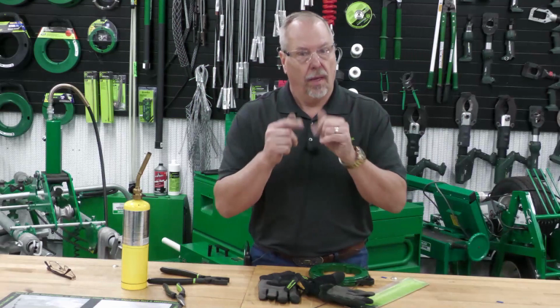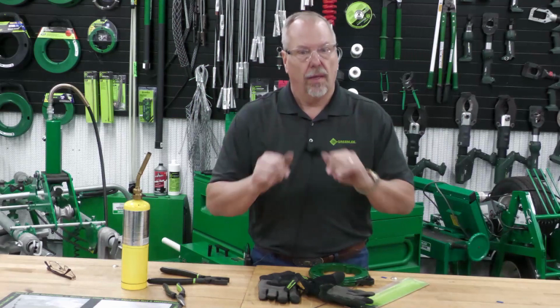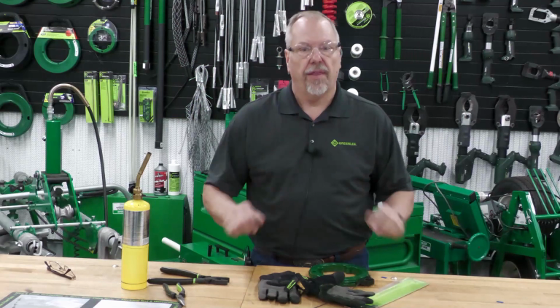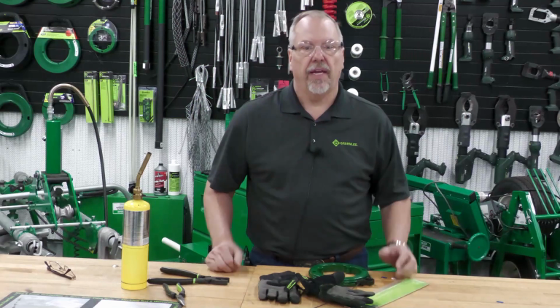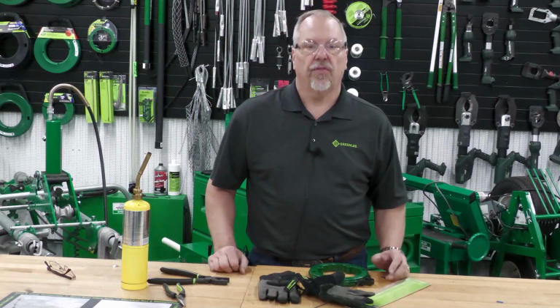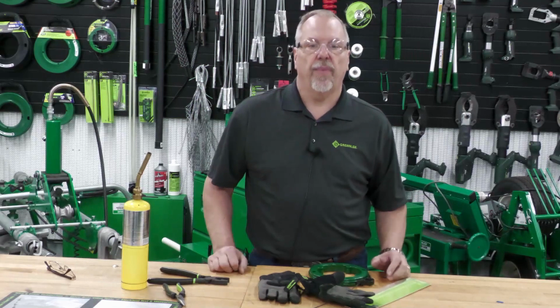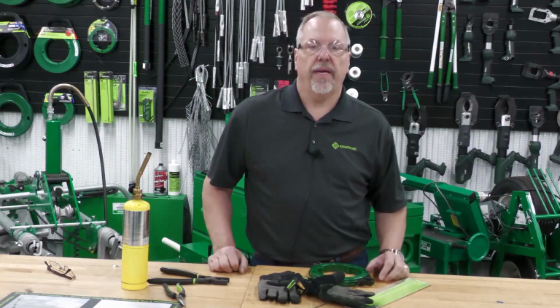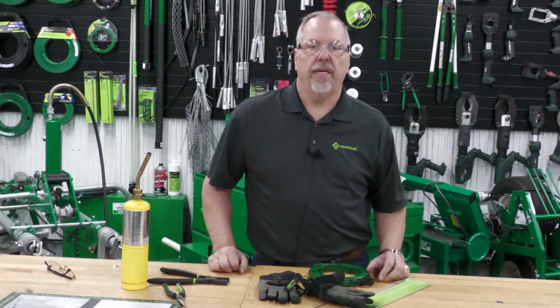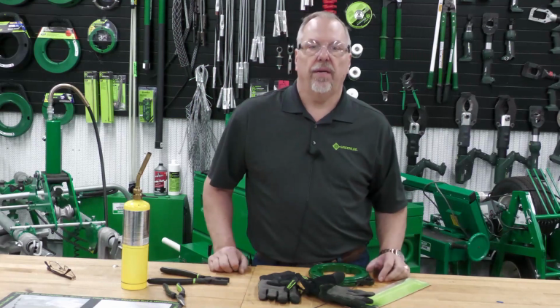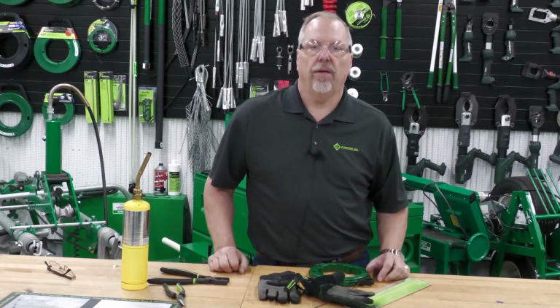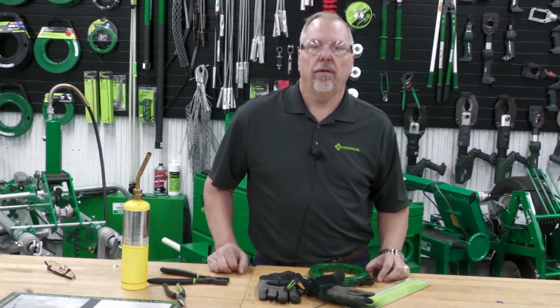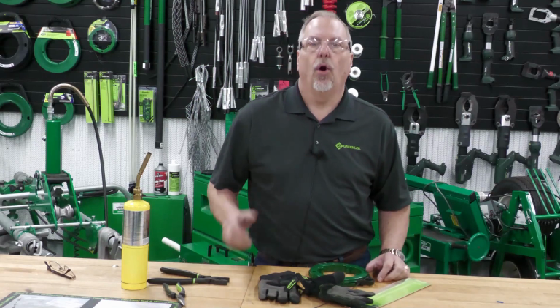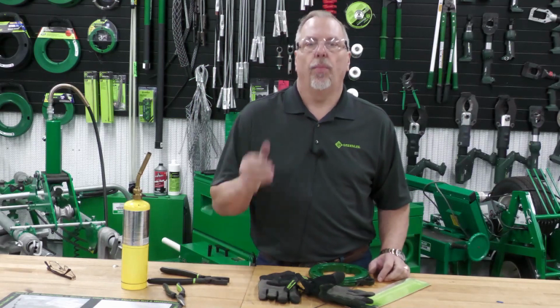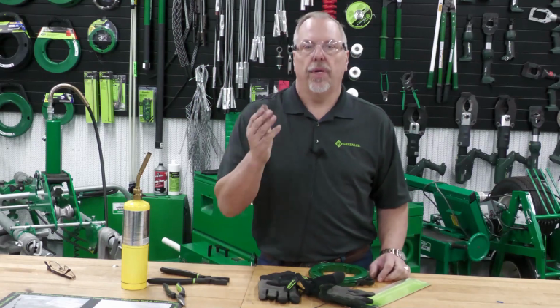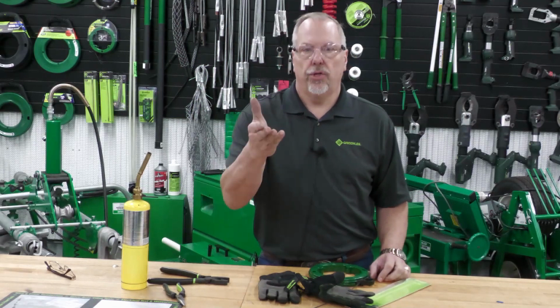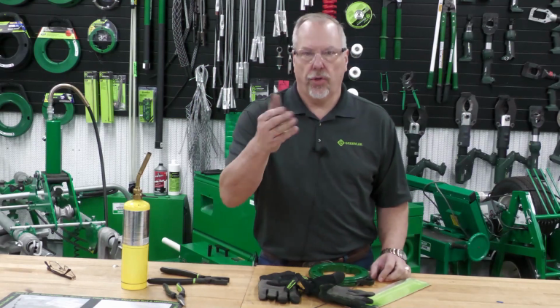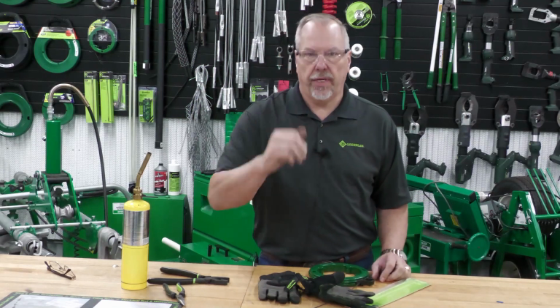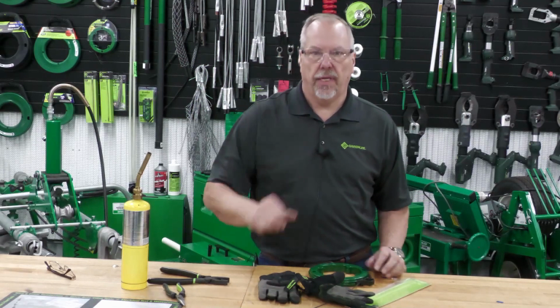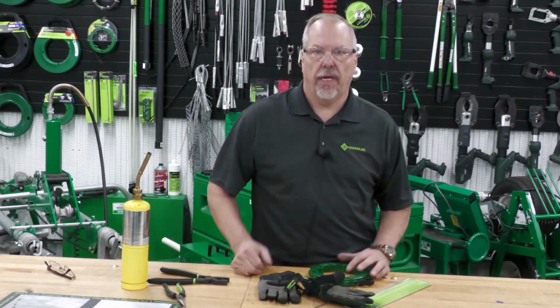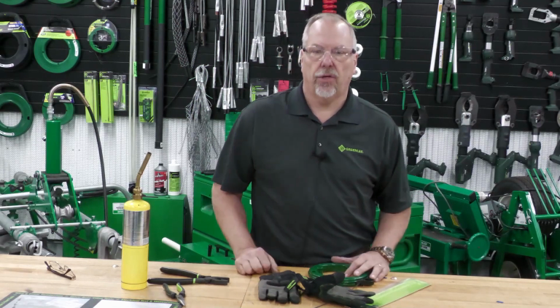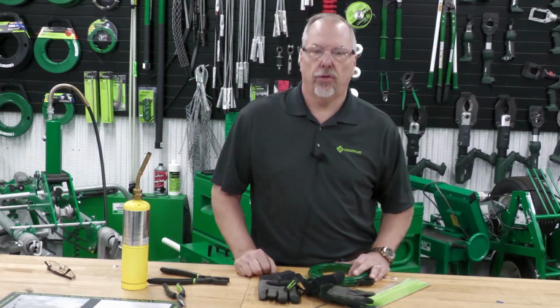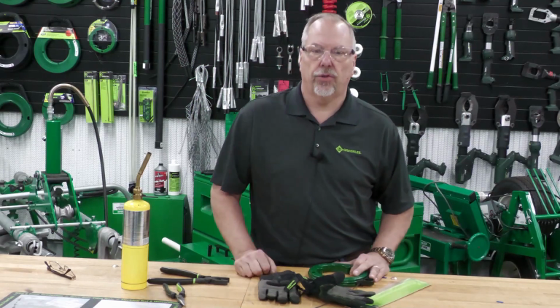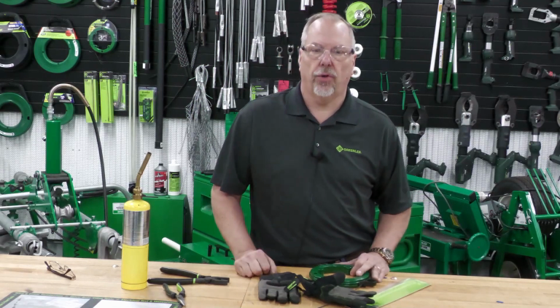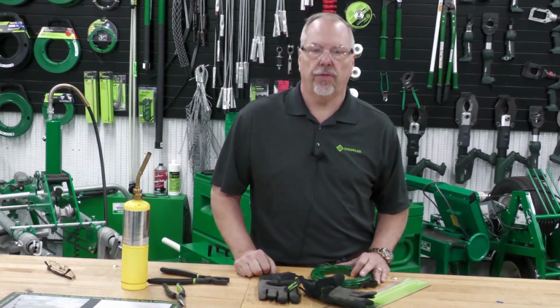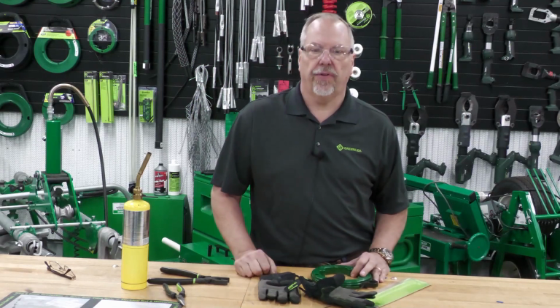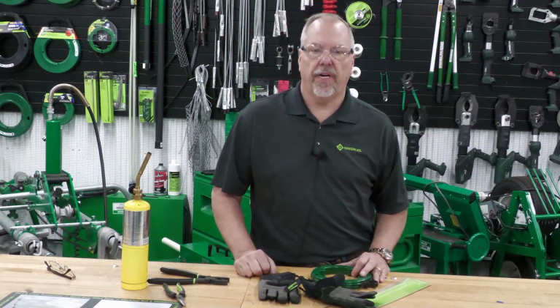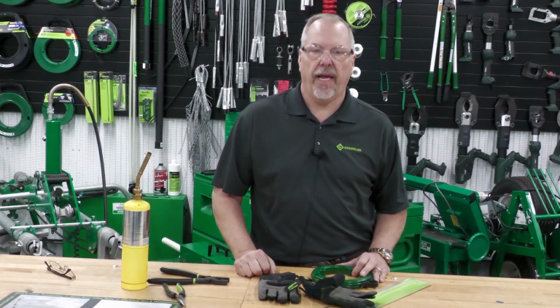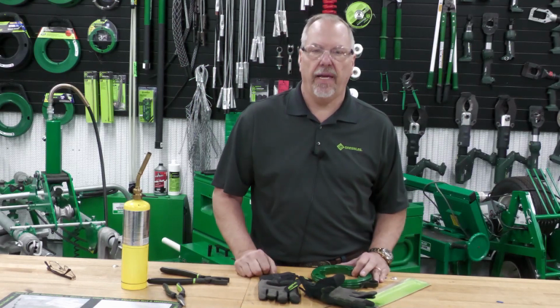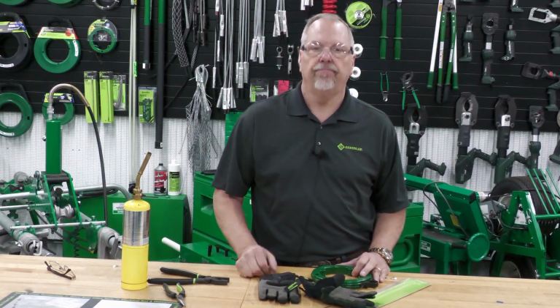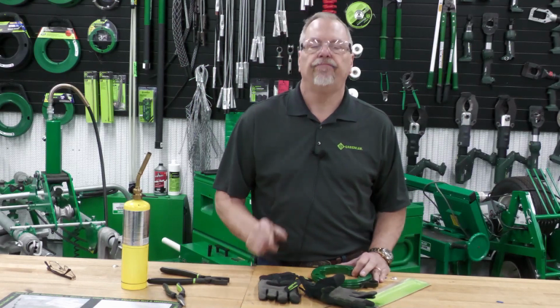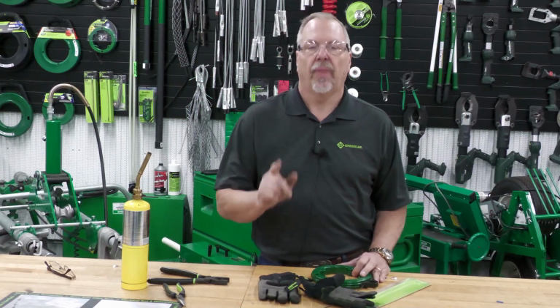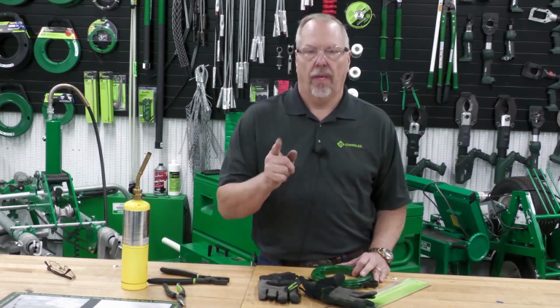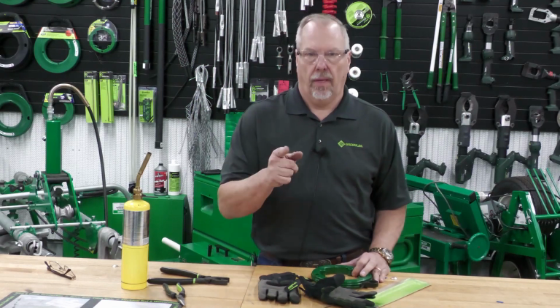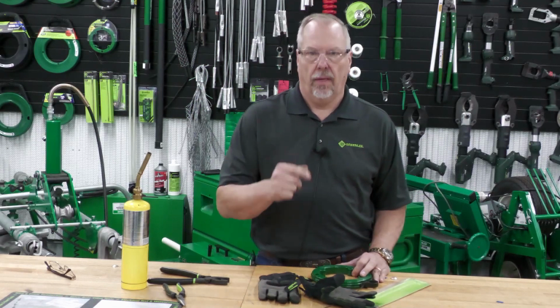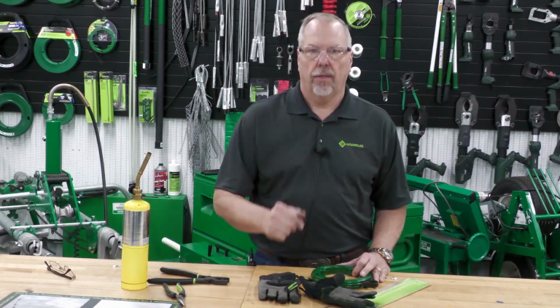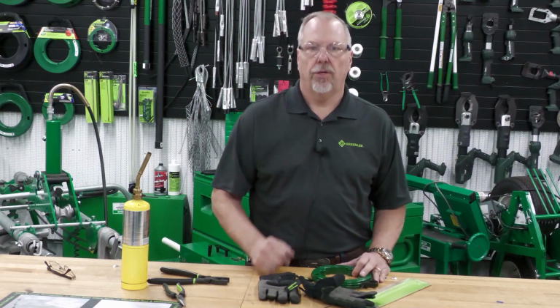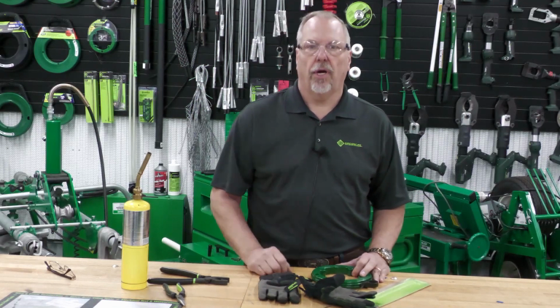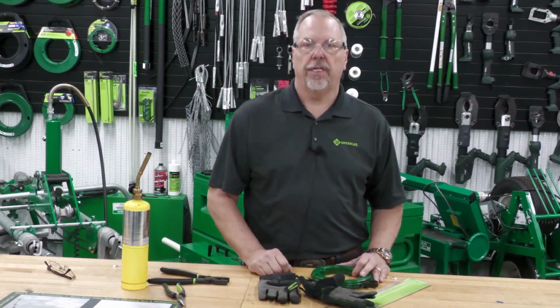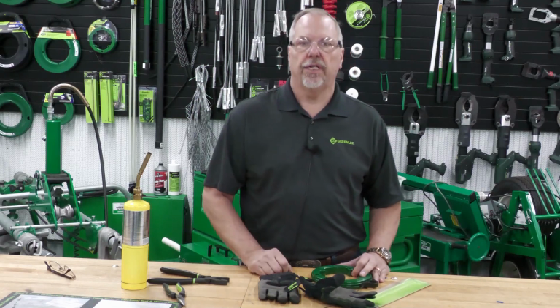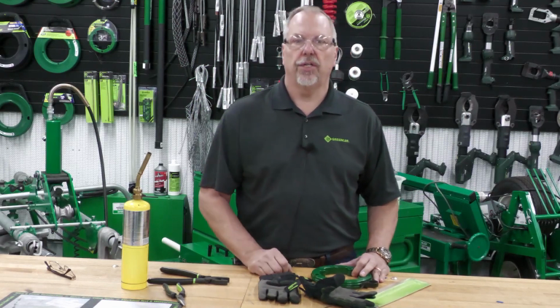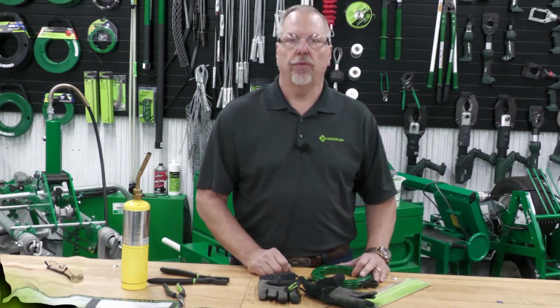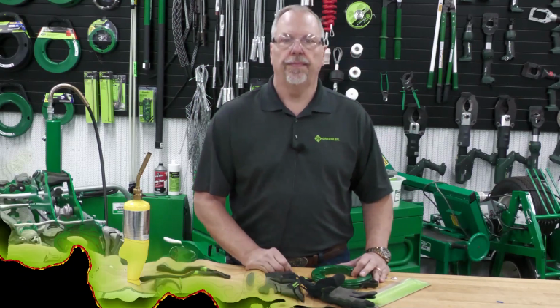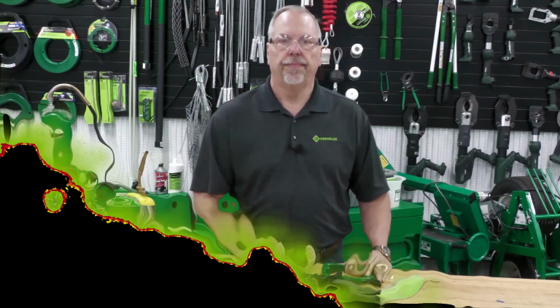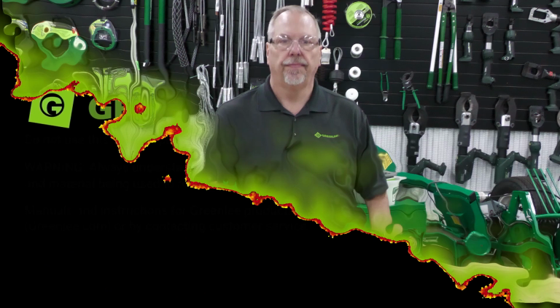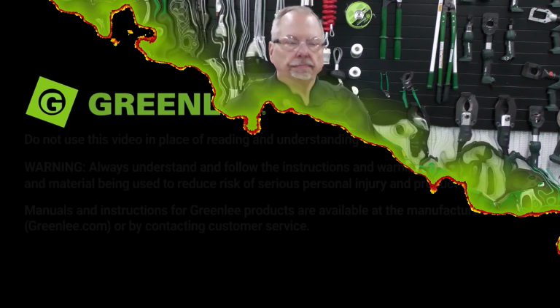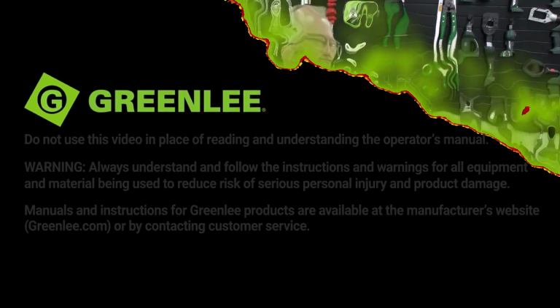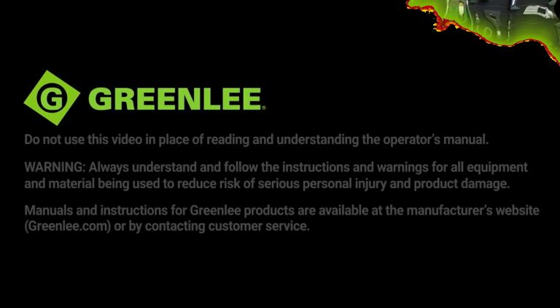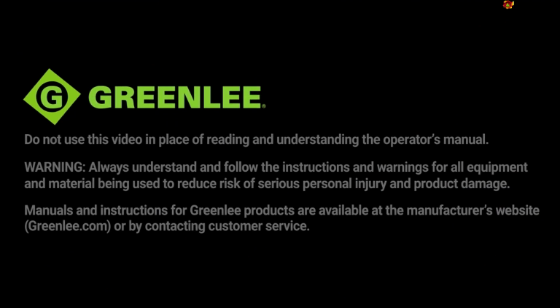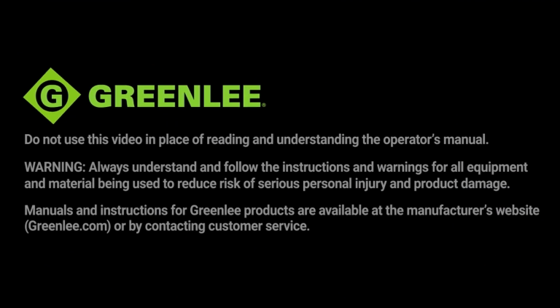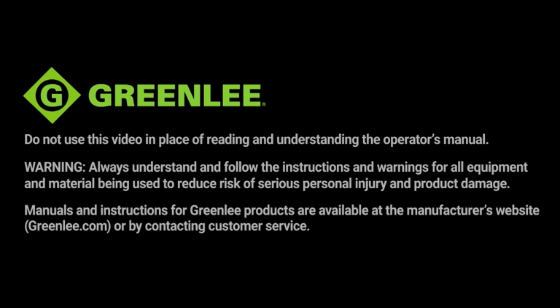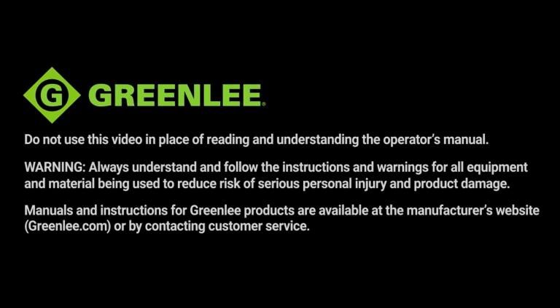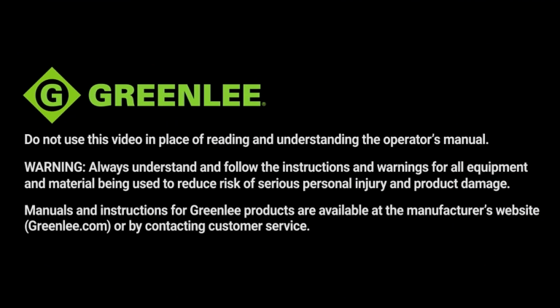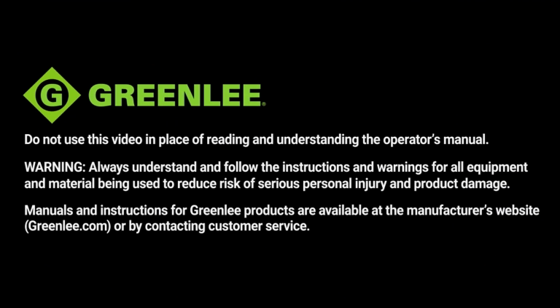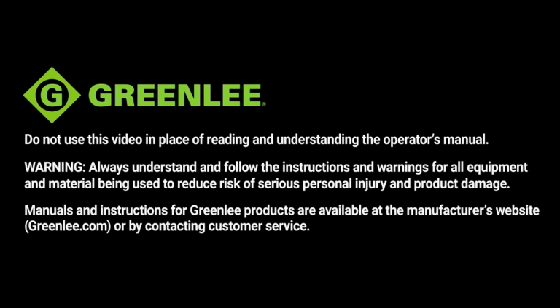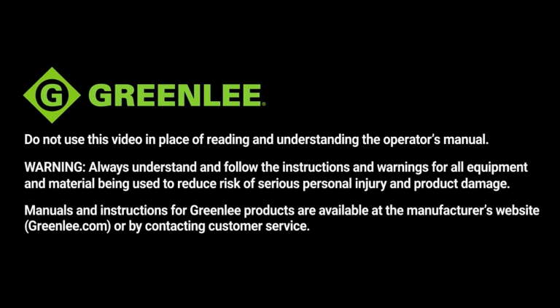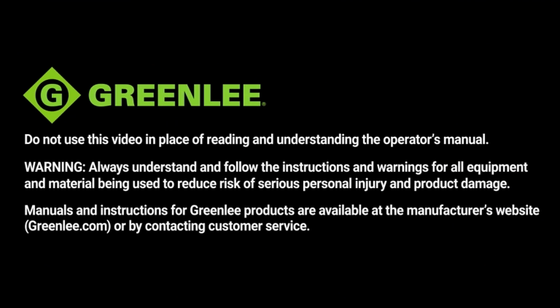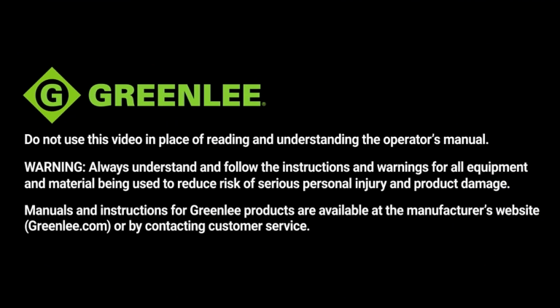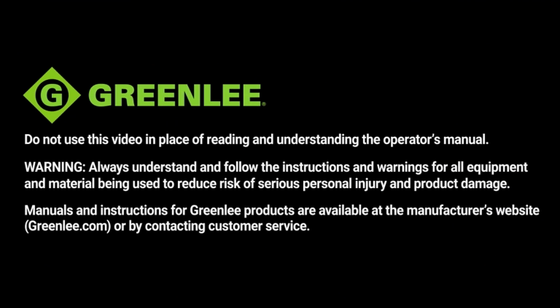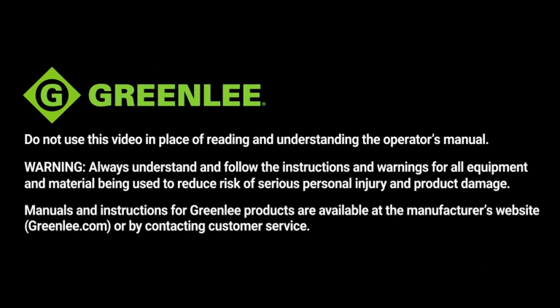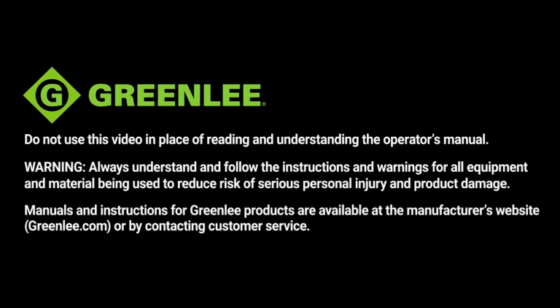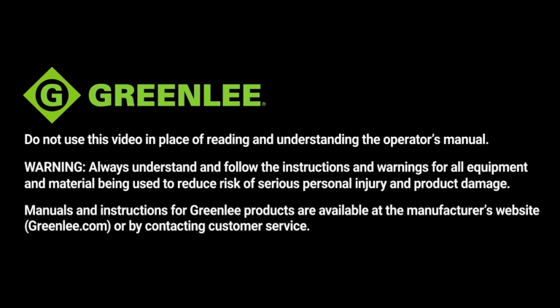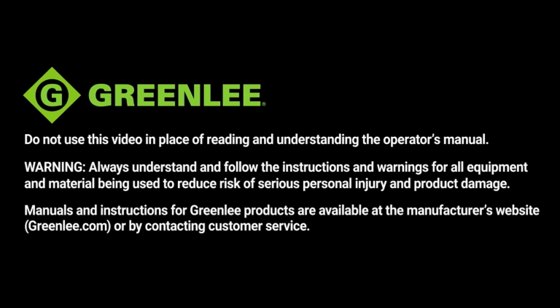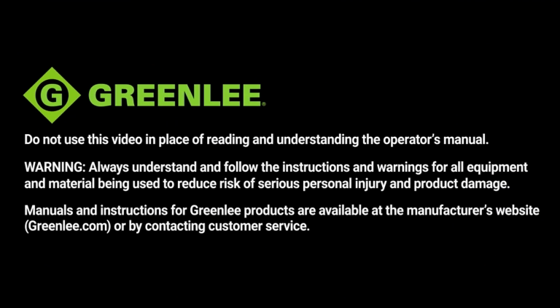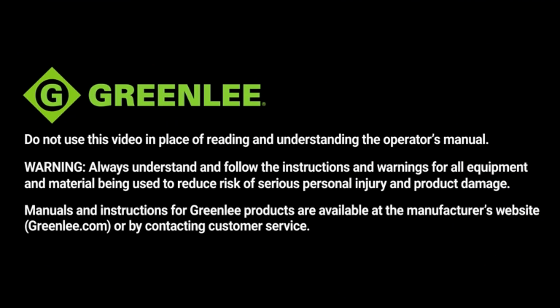Thanks for being here. Hope you enjoyed the electrical shorts for today. Talk to you soon. Bye.